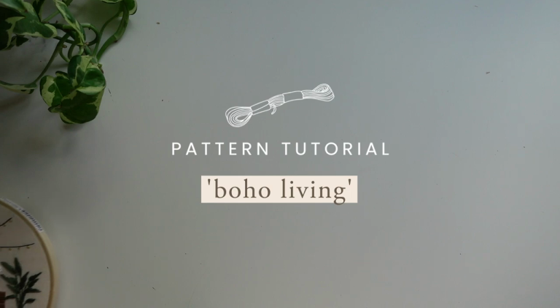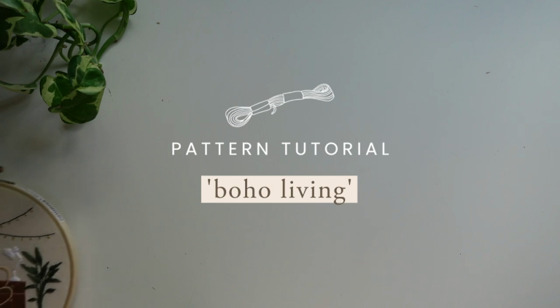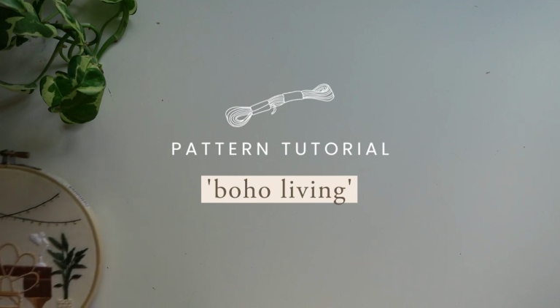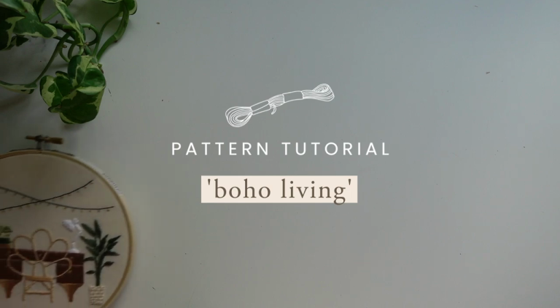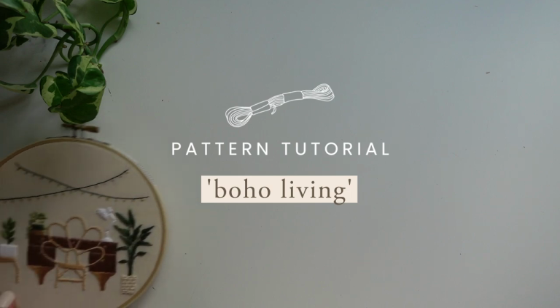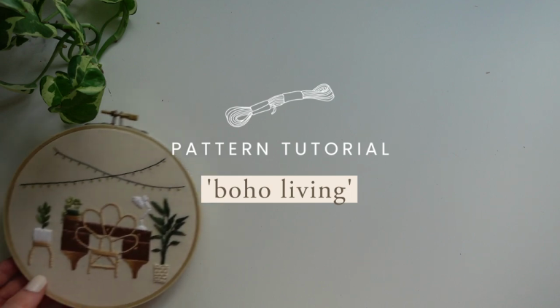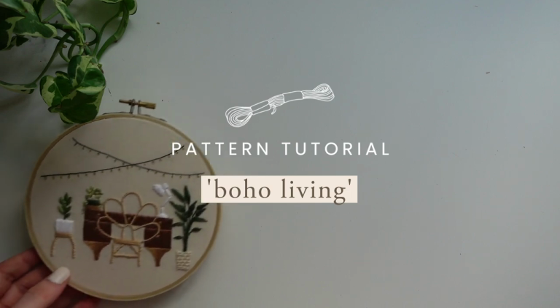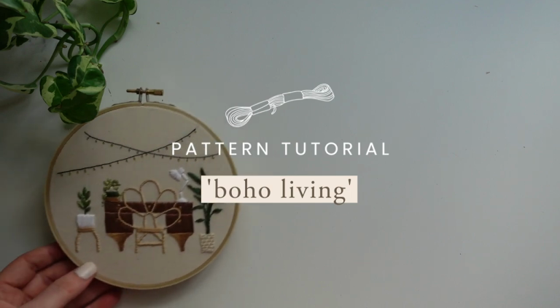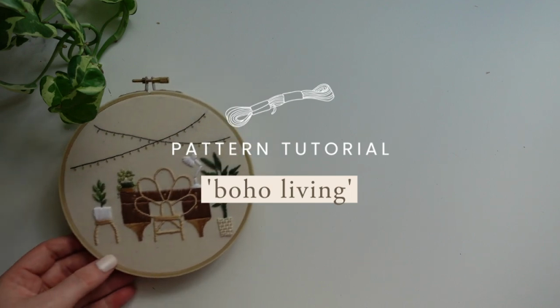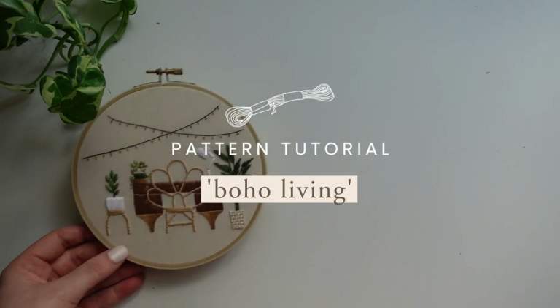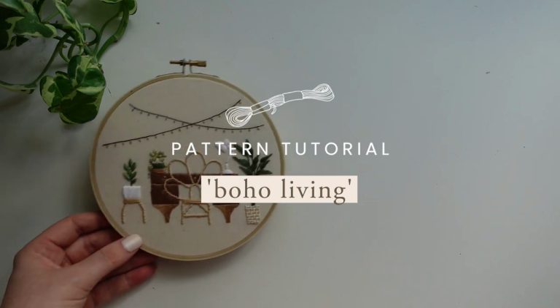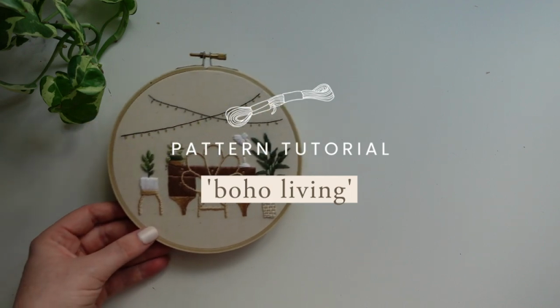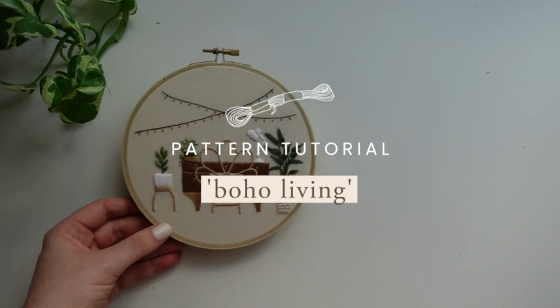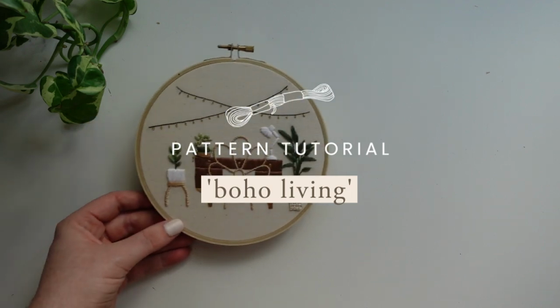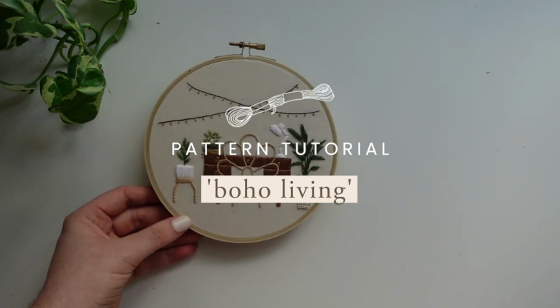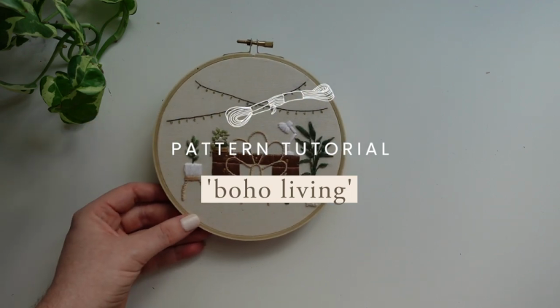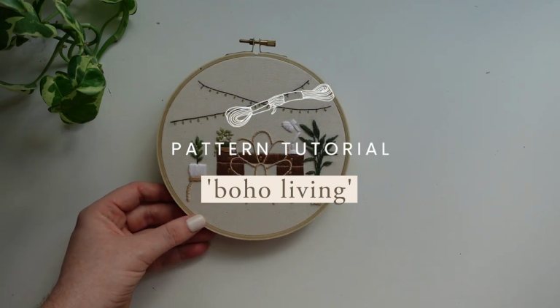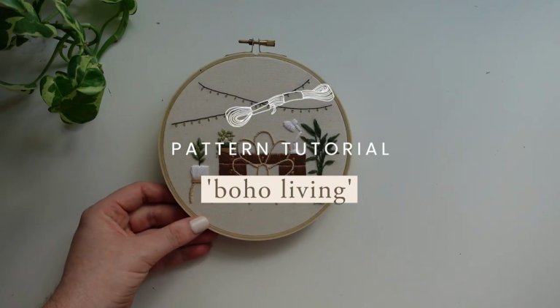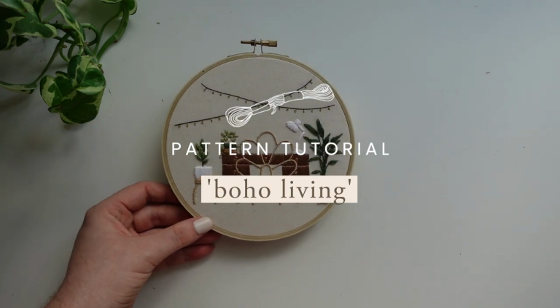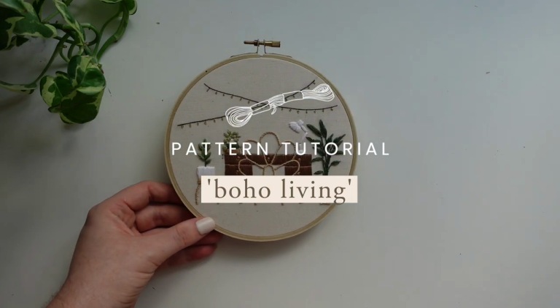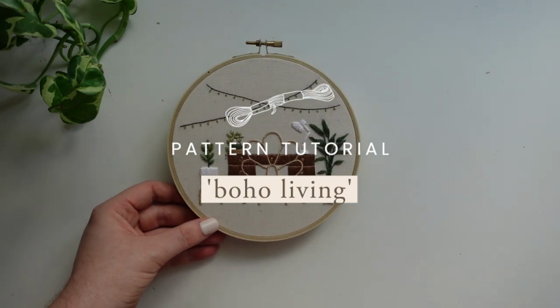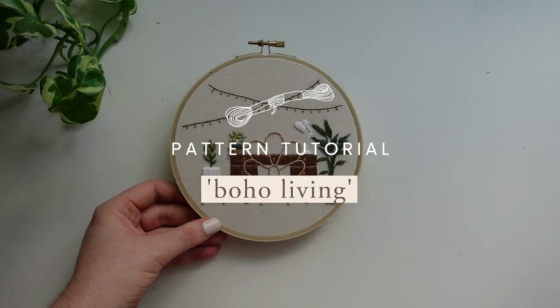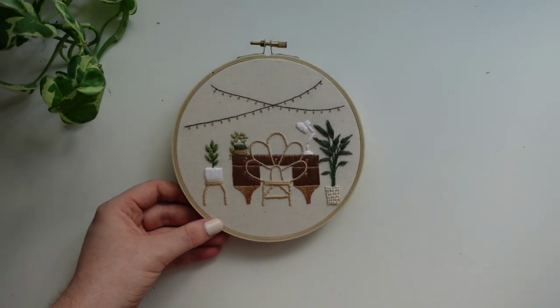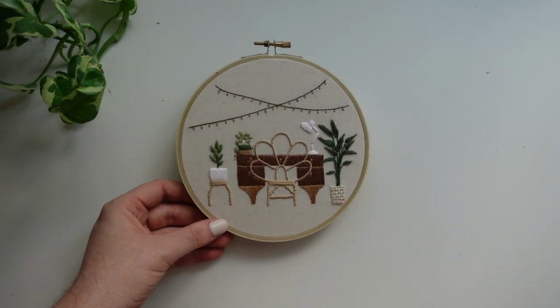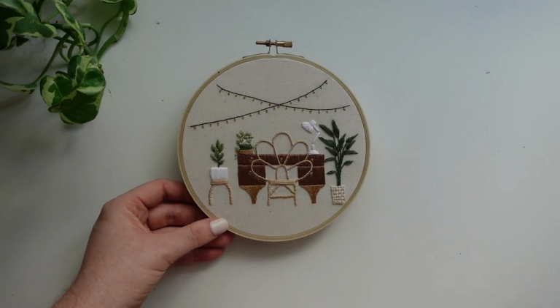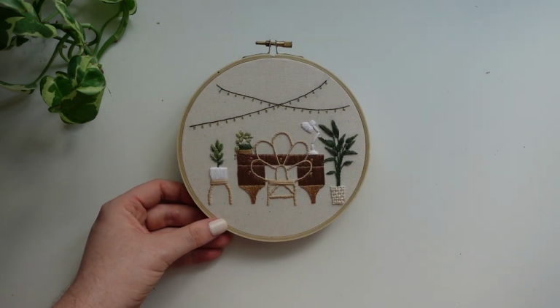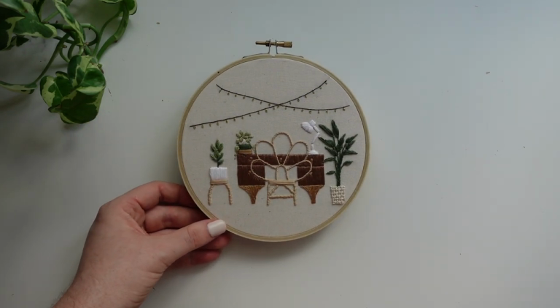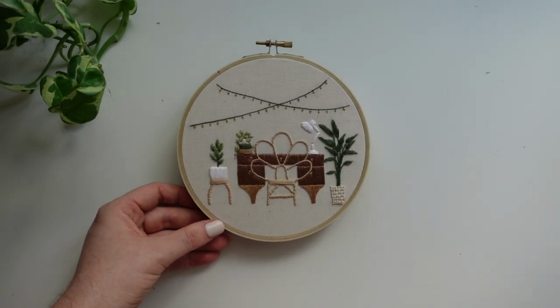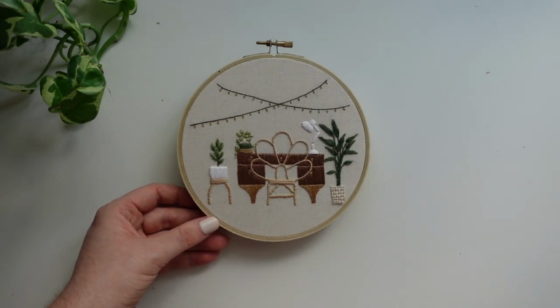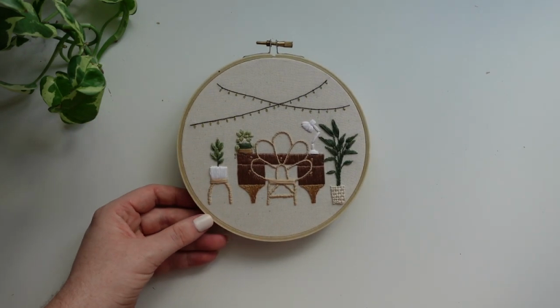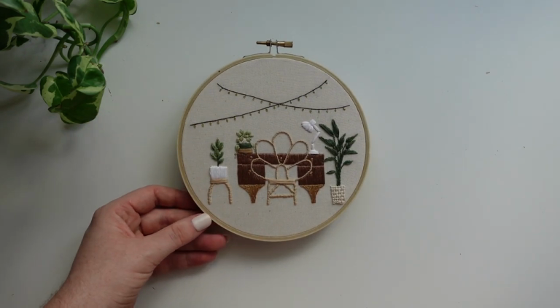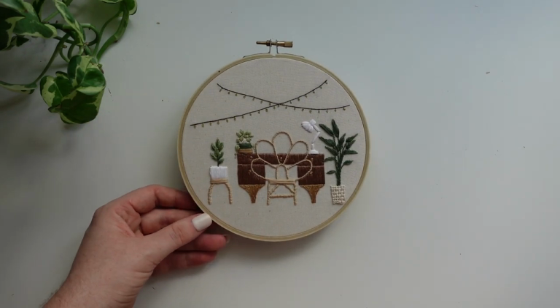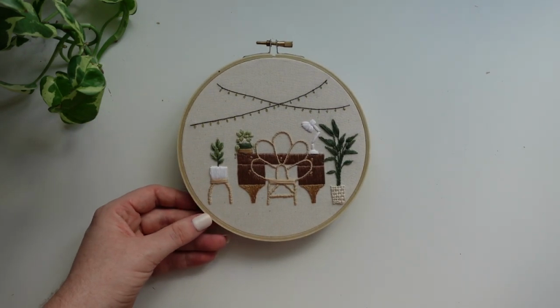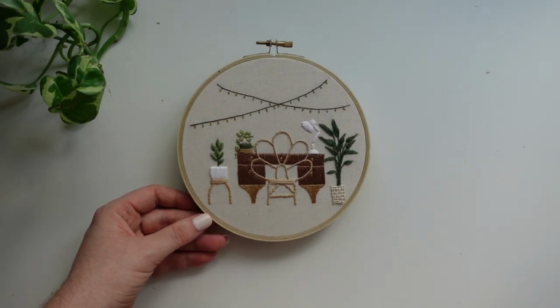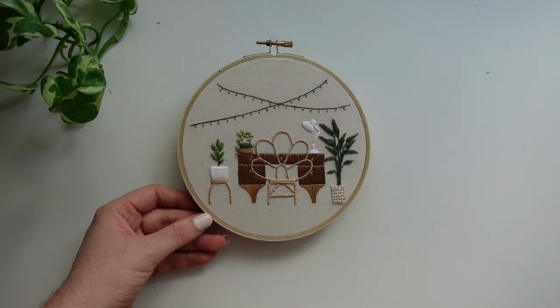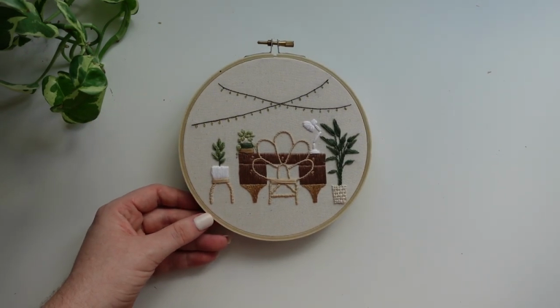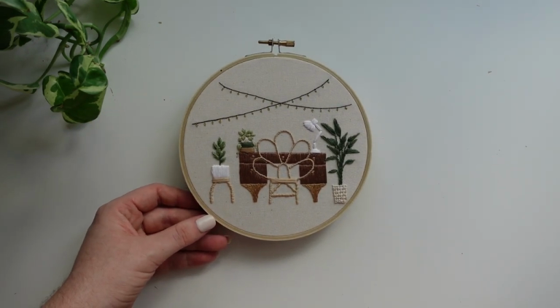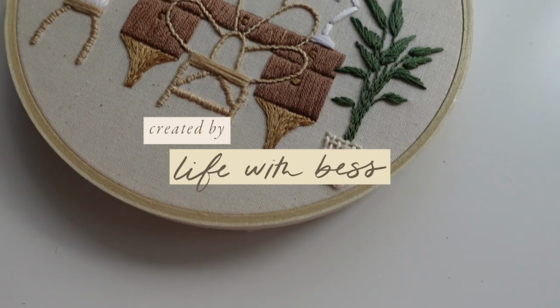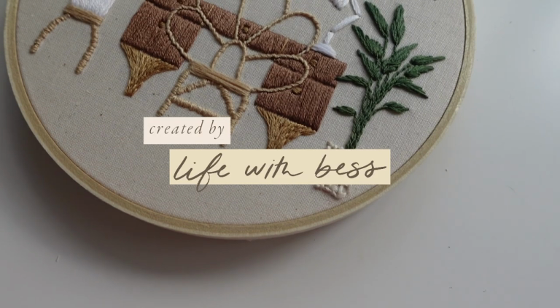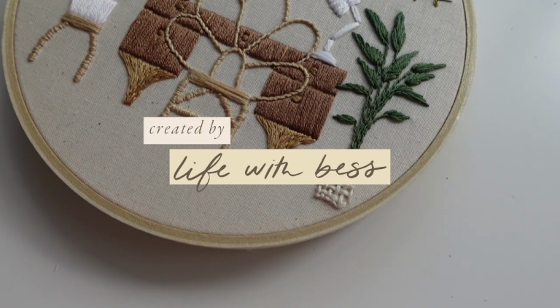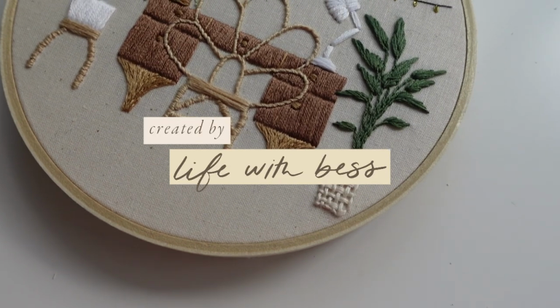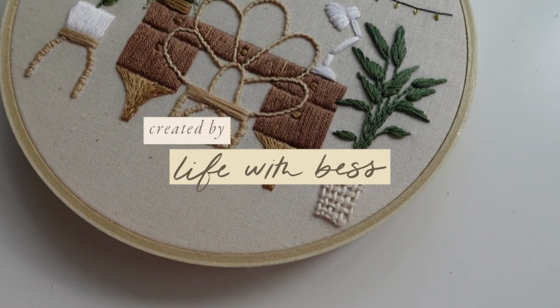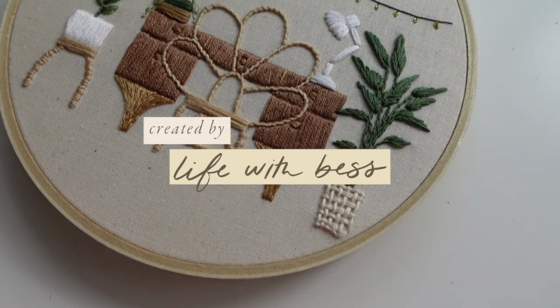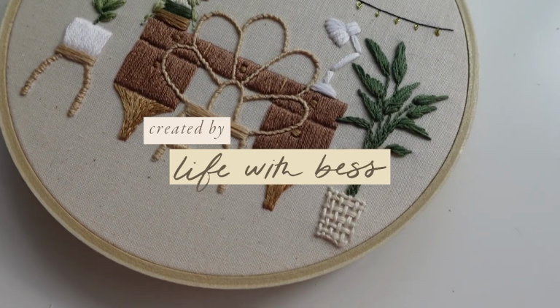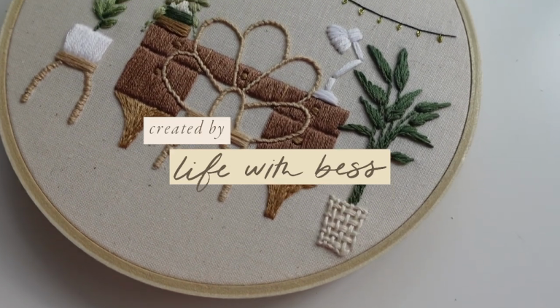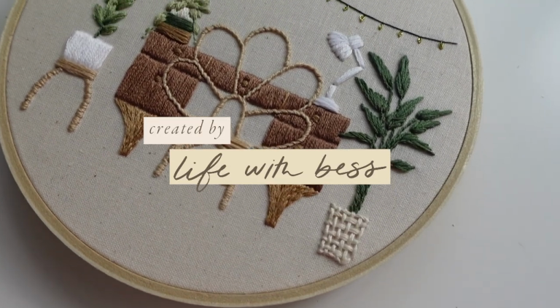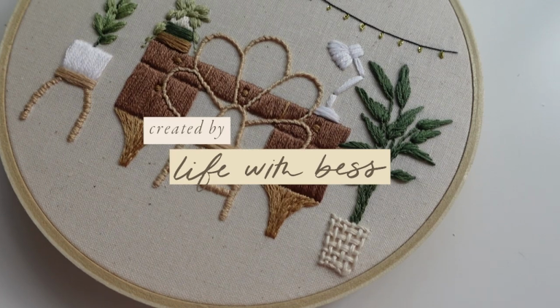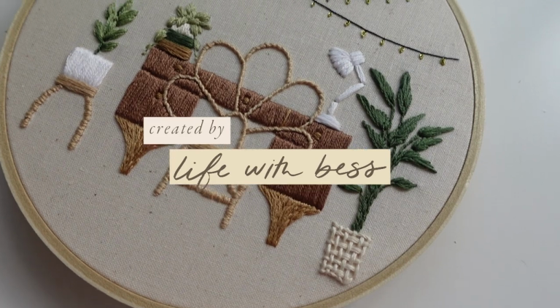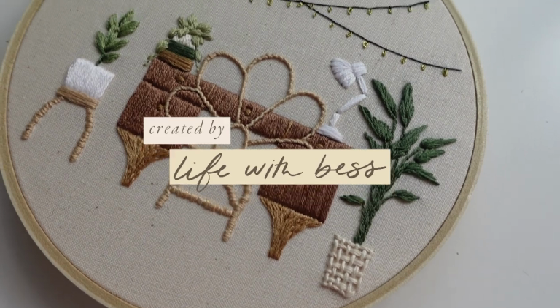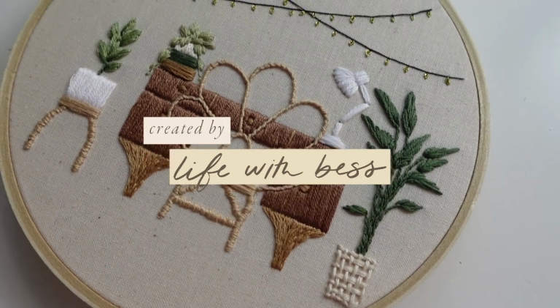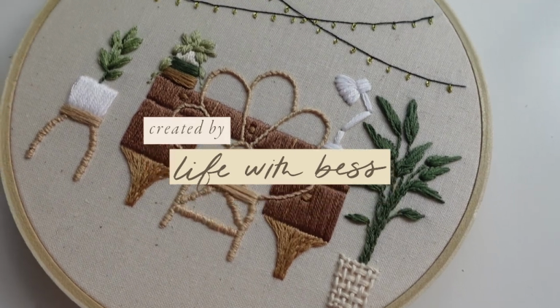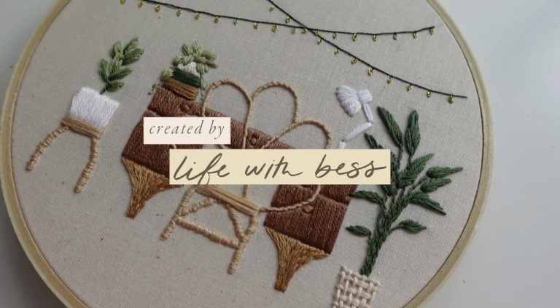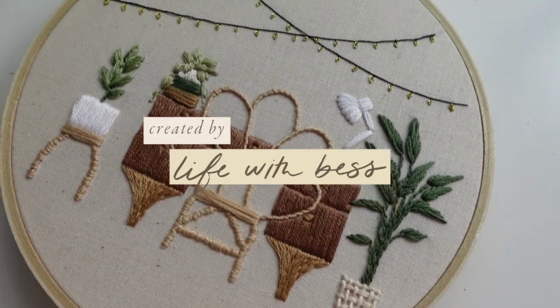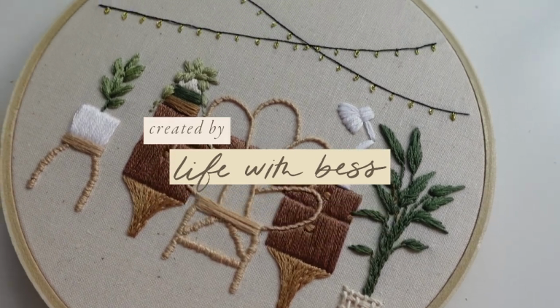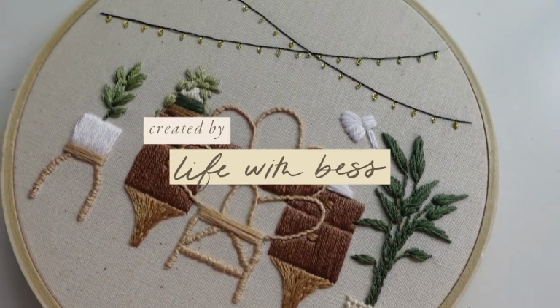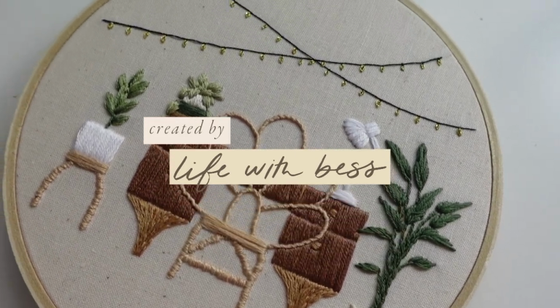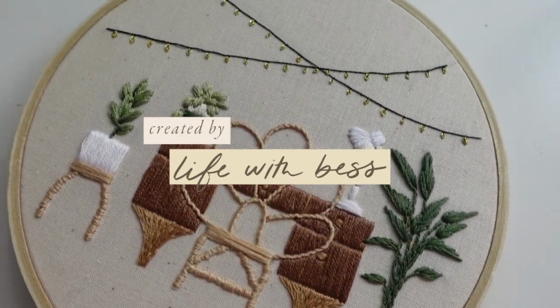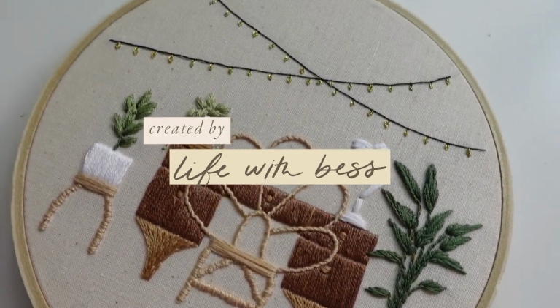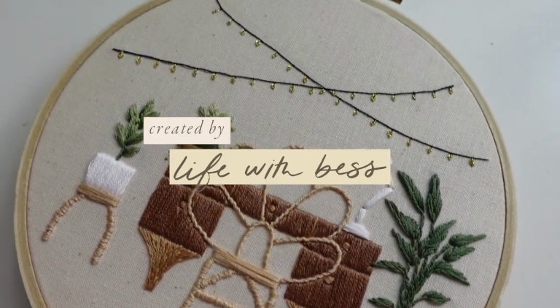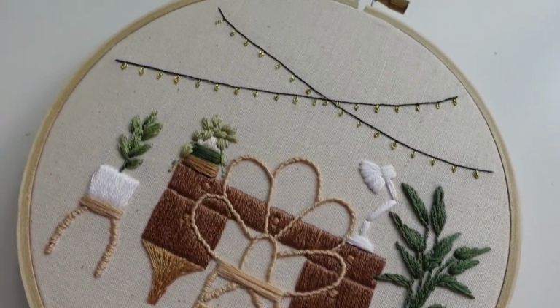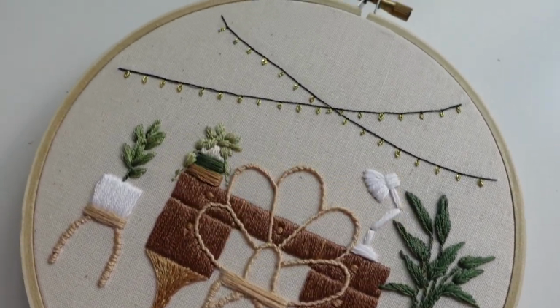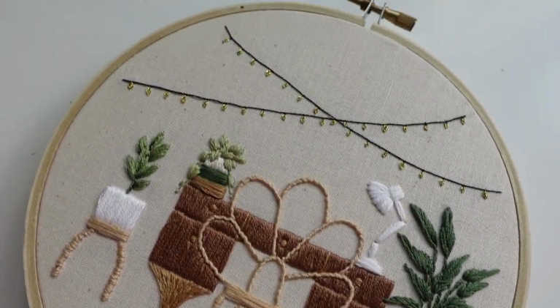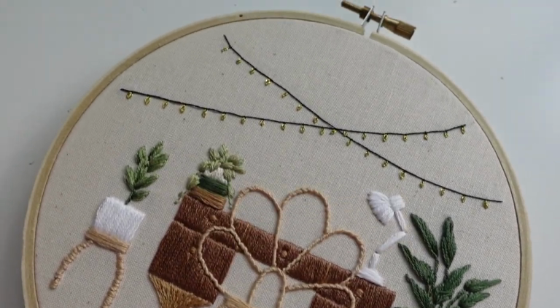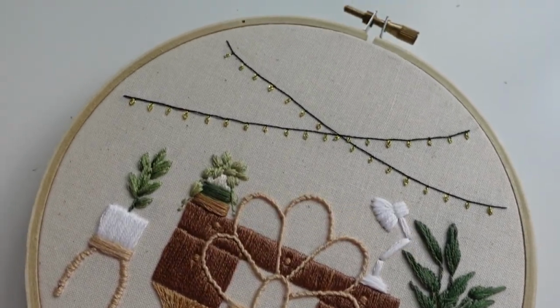It's Bess here from Life with Bess, and welcome to the pattern tutorial for February's Patent Club design, Boho Living.